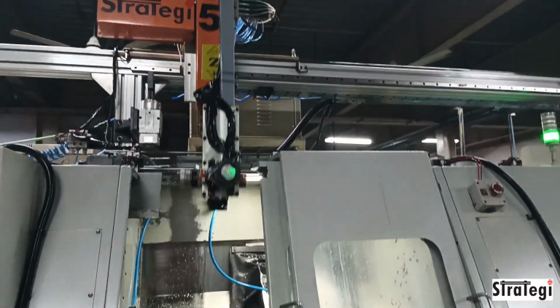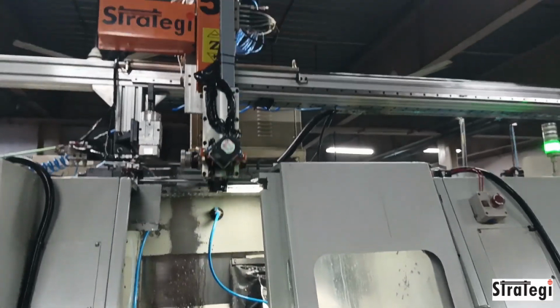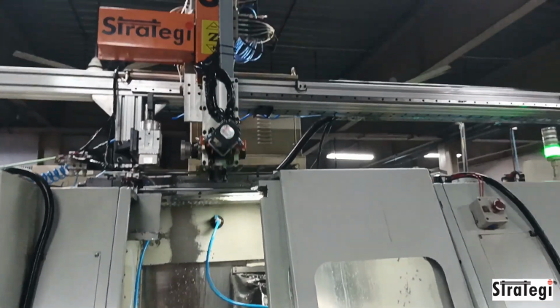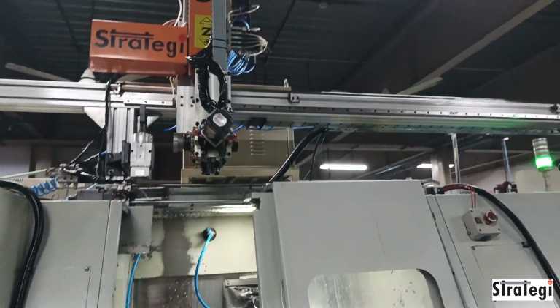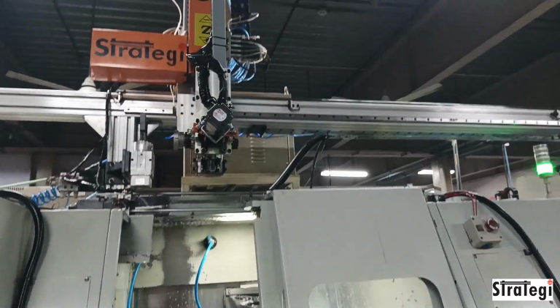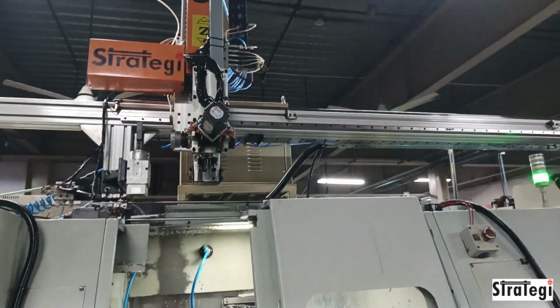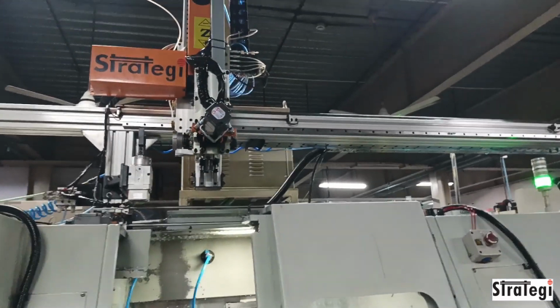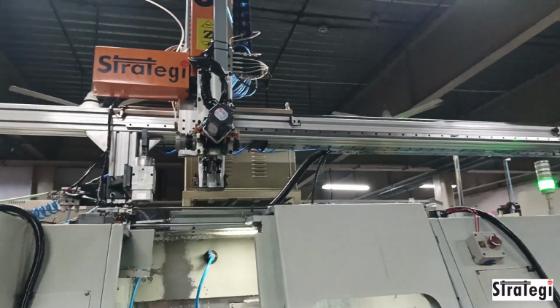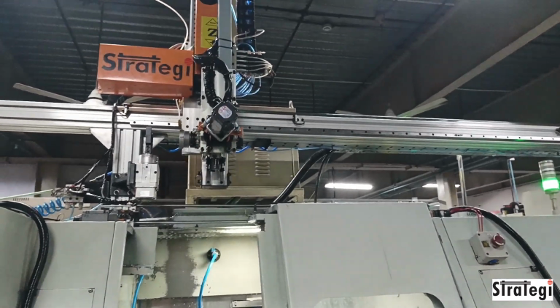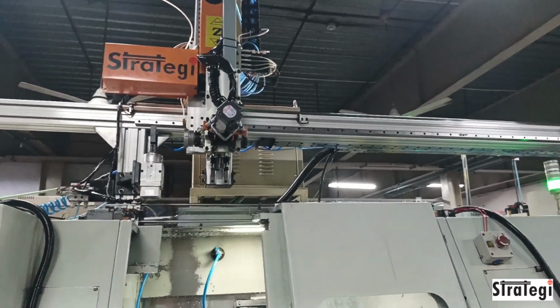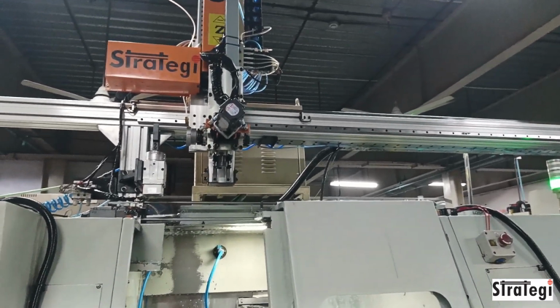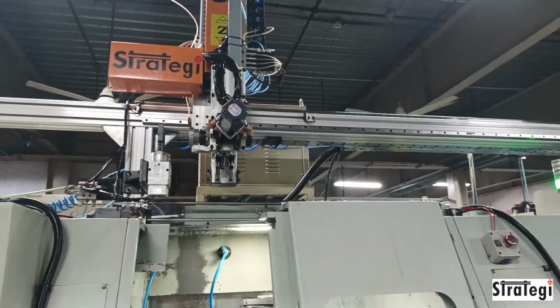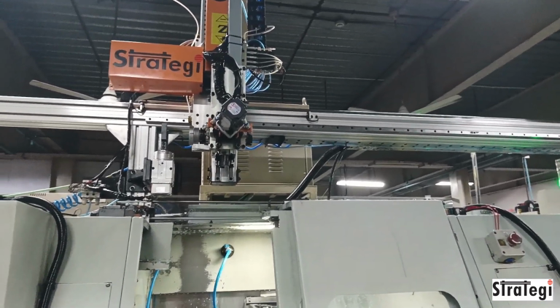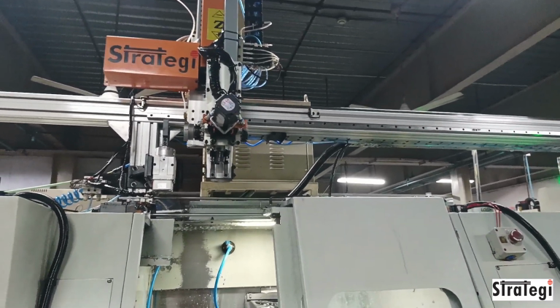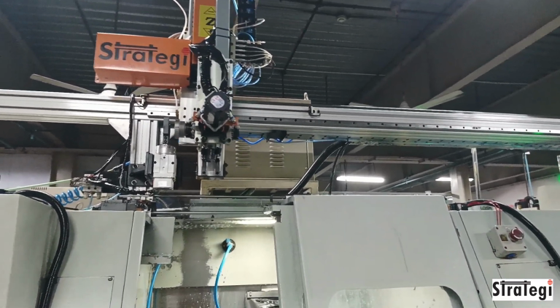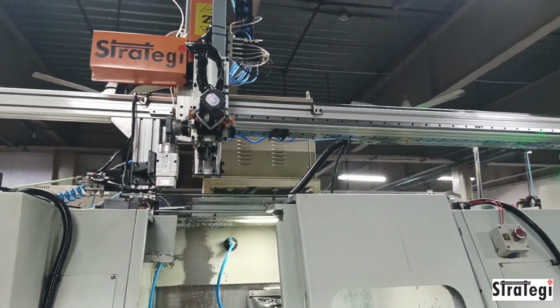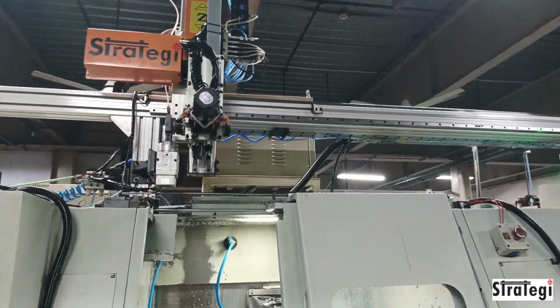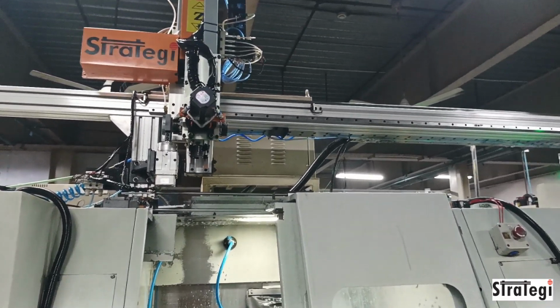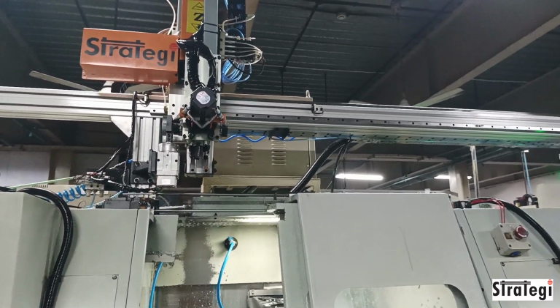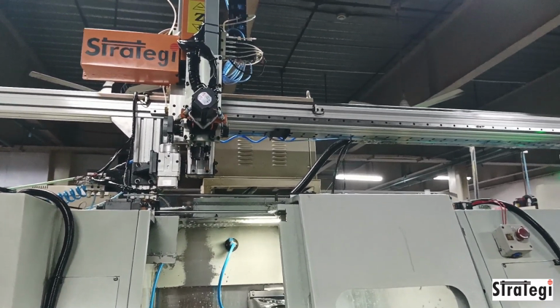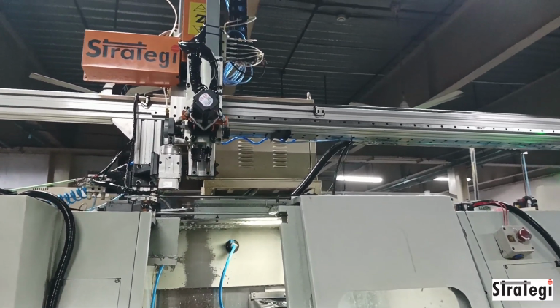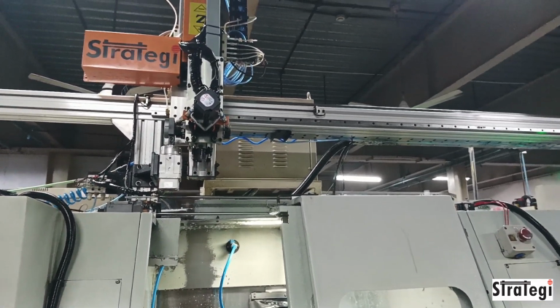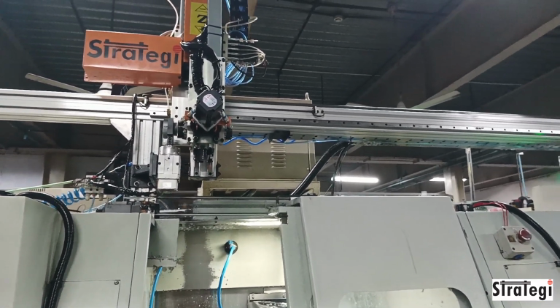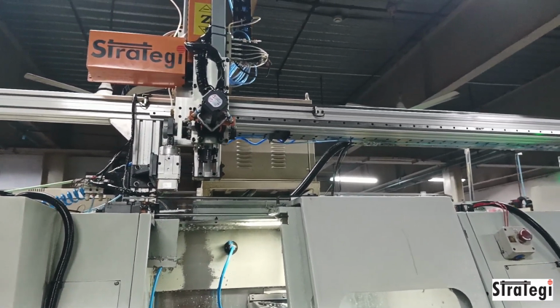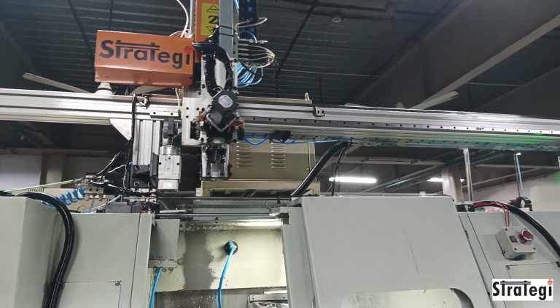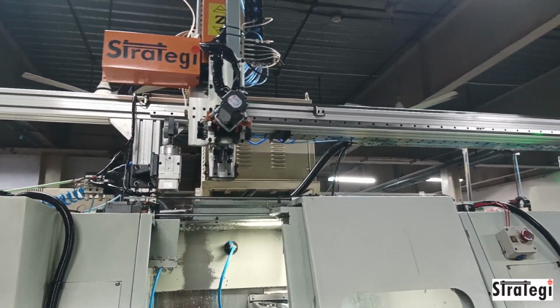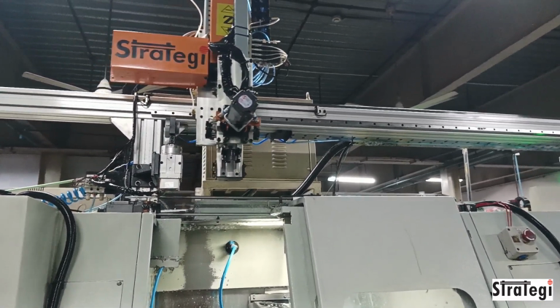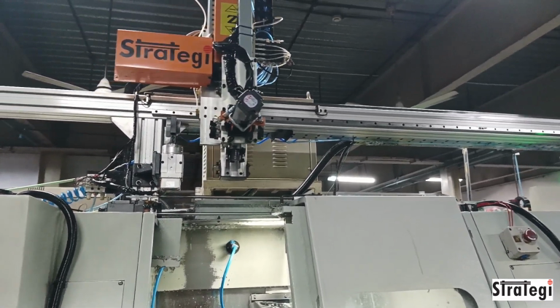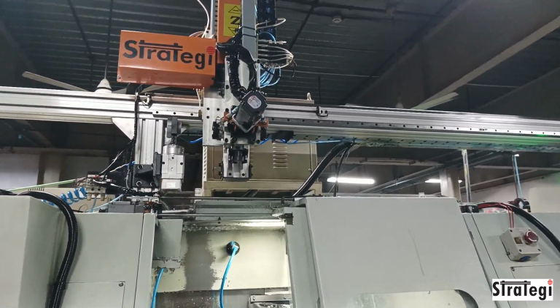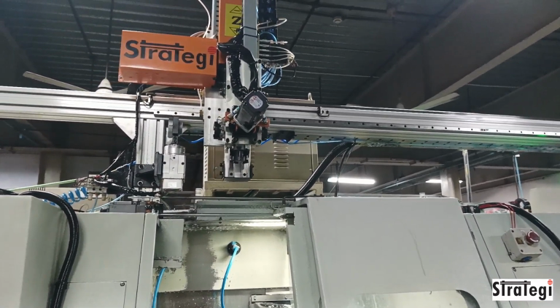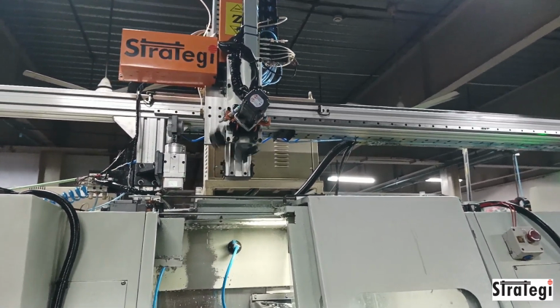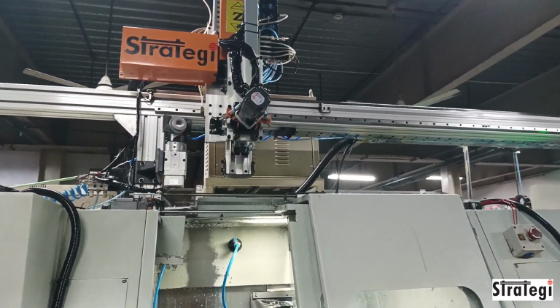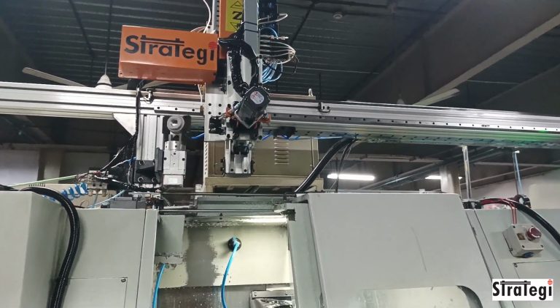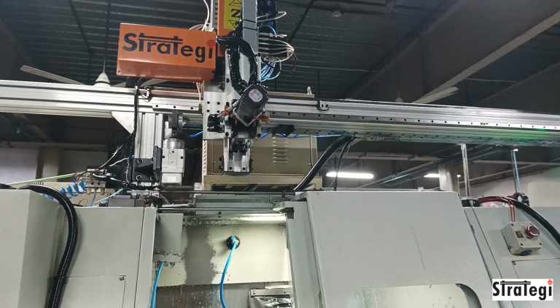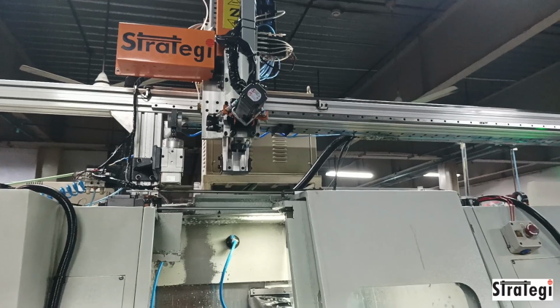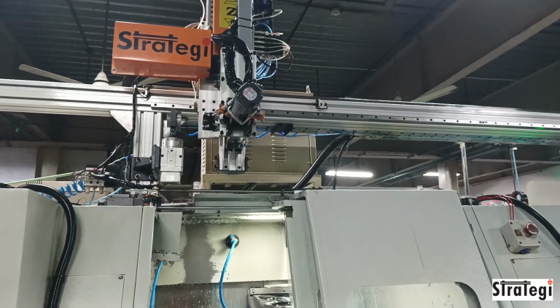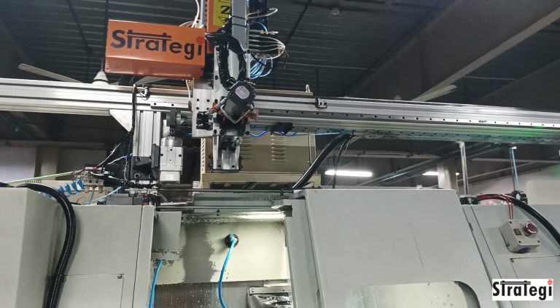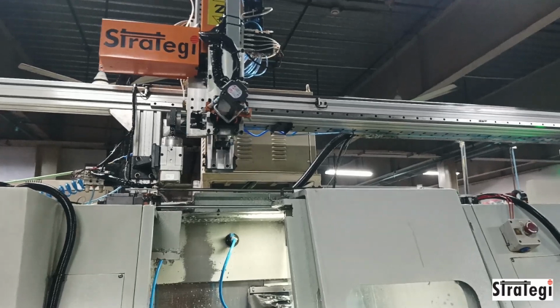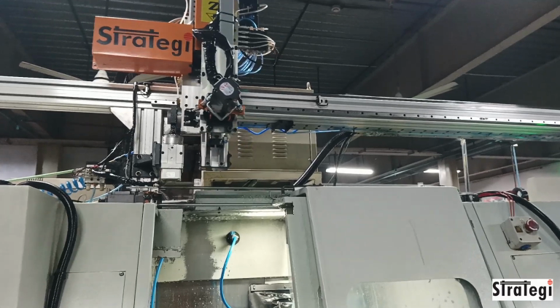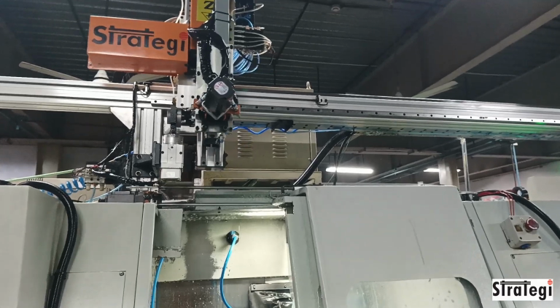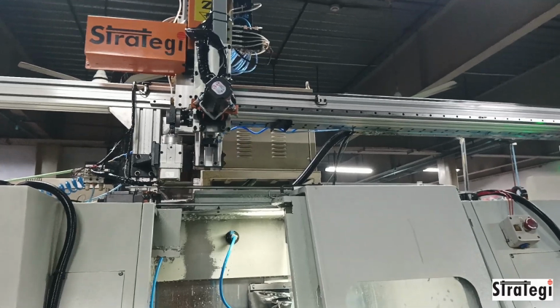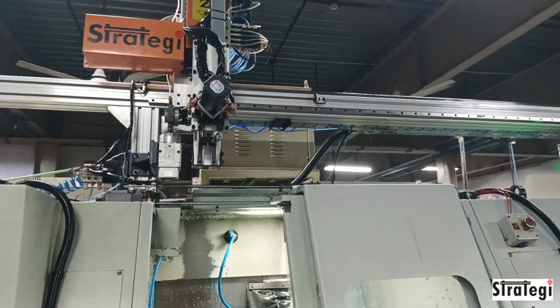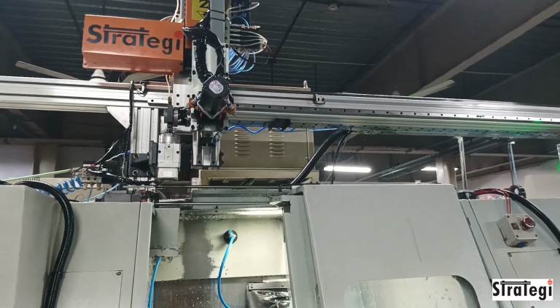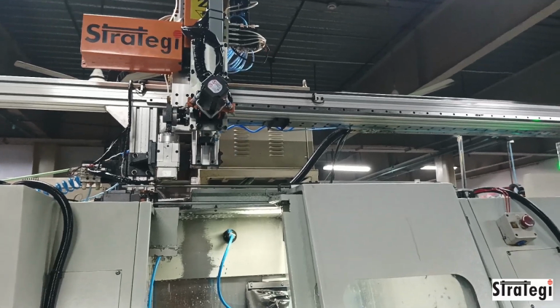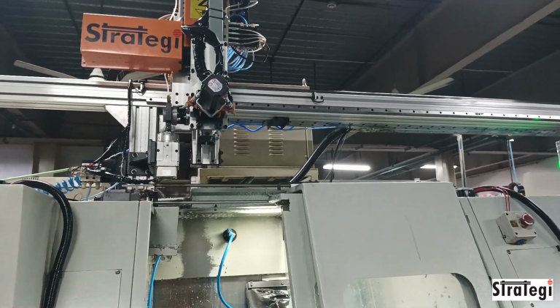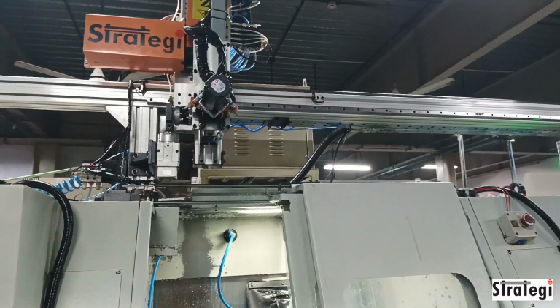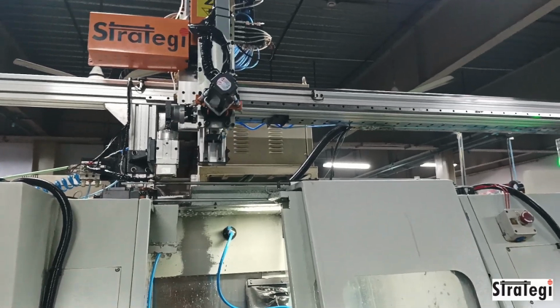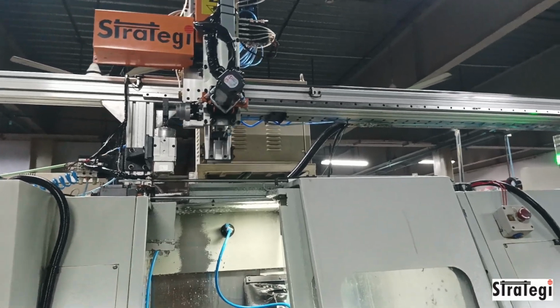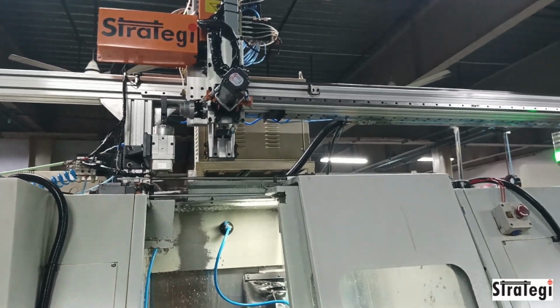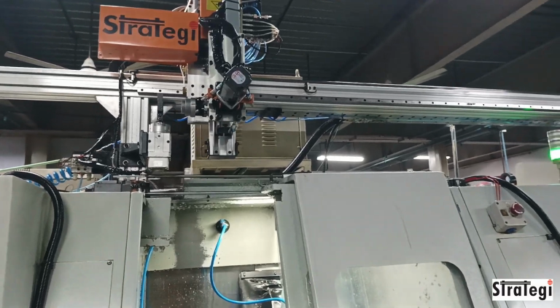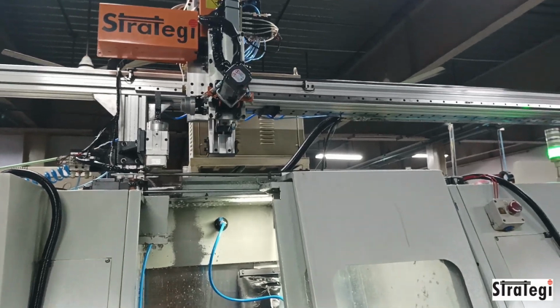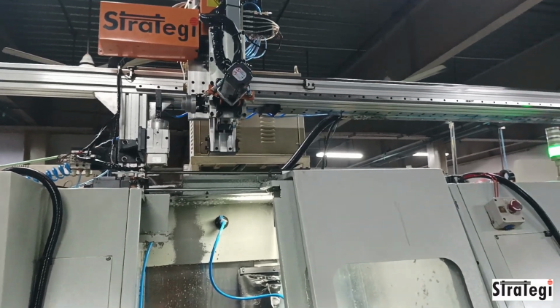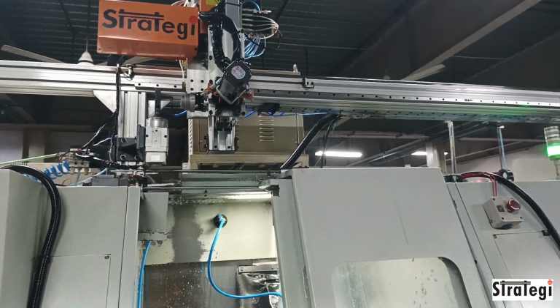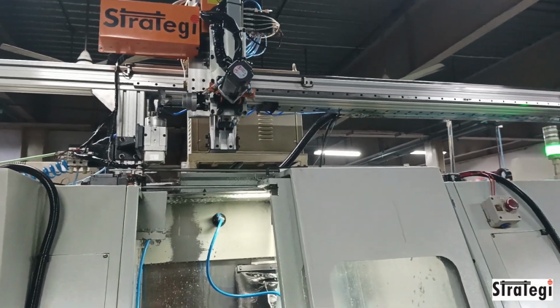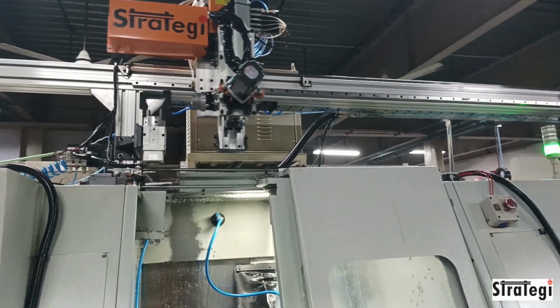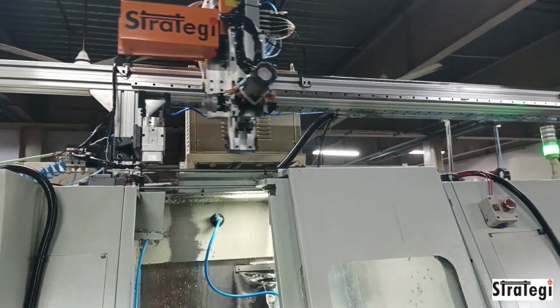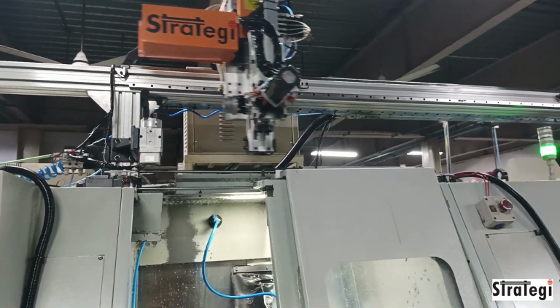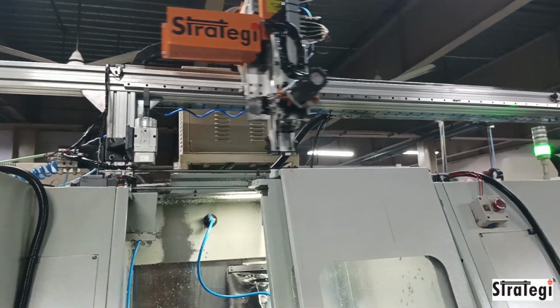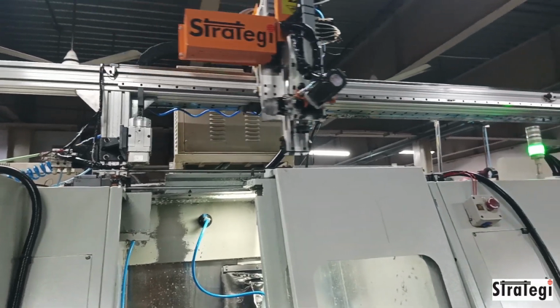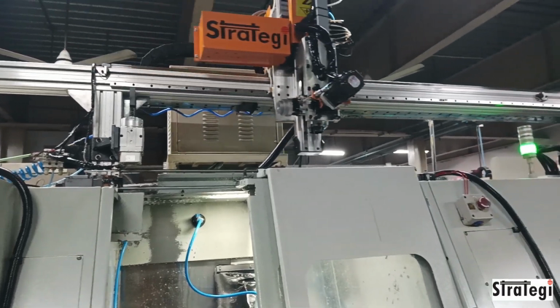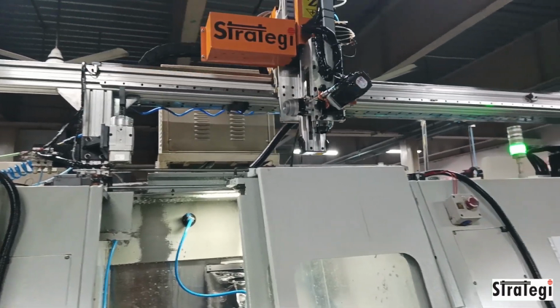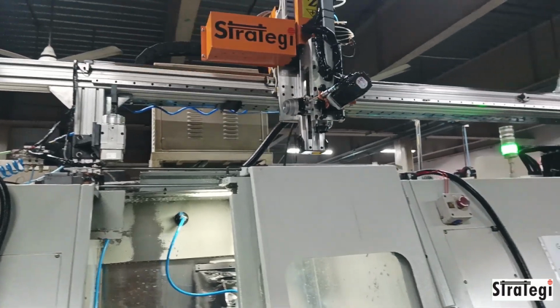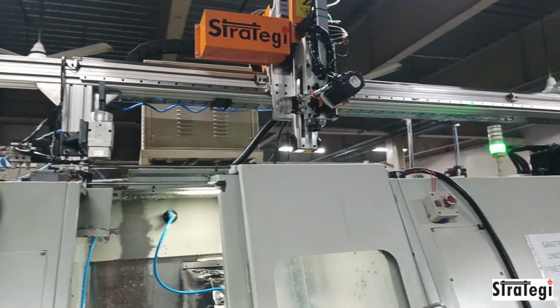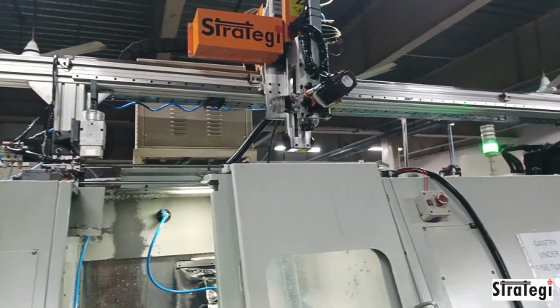The special rotary gripper has three positions, which enables it to load components onto two spindles that are facing each other in a twin spindle turning center.